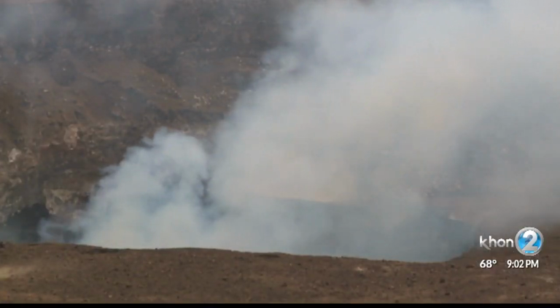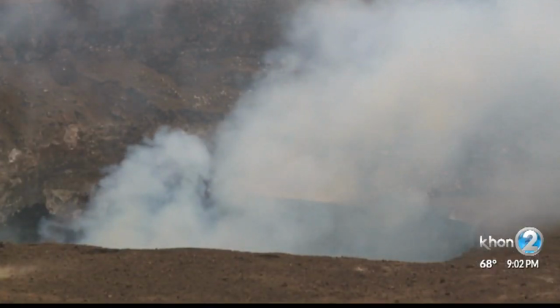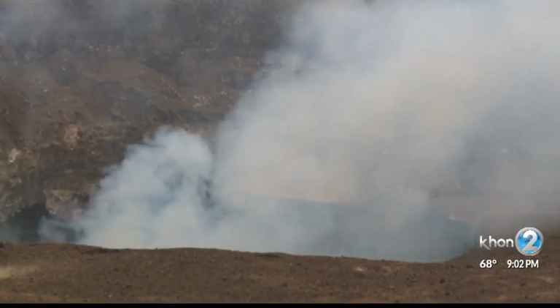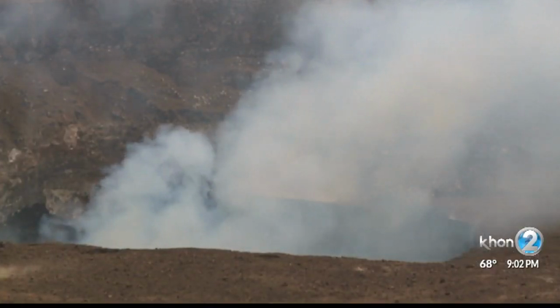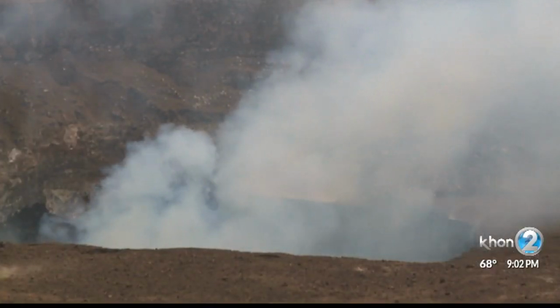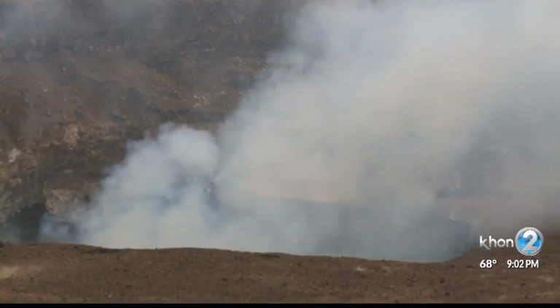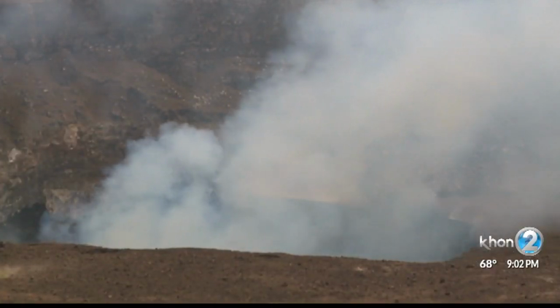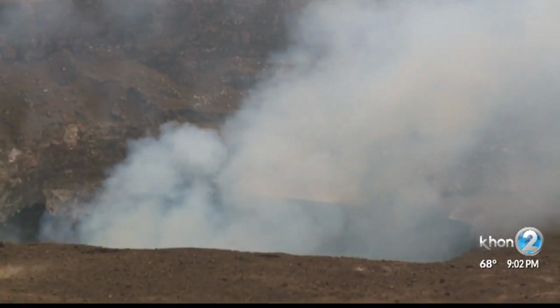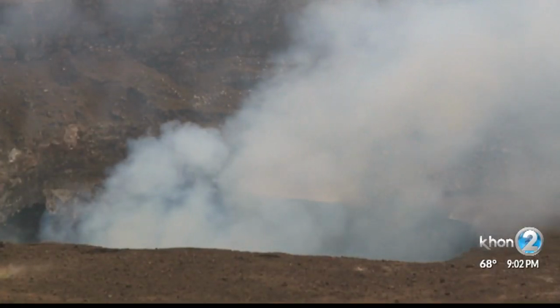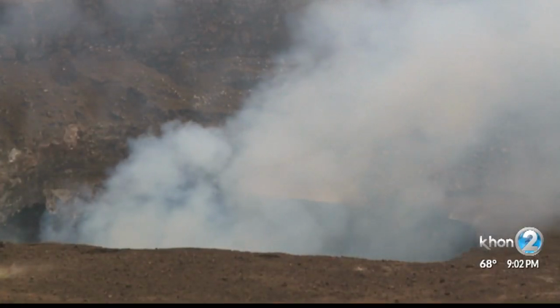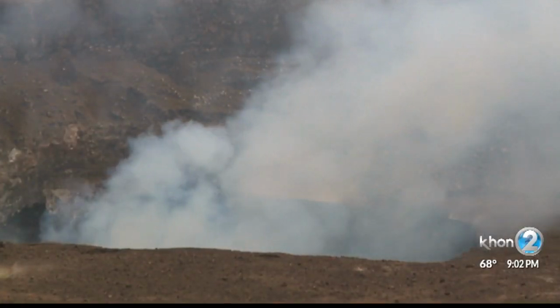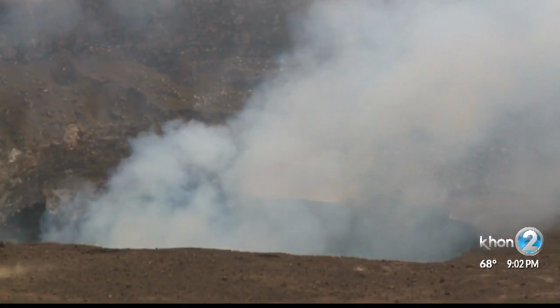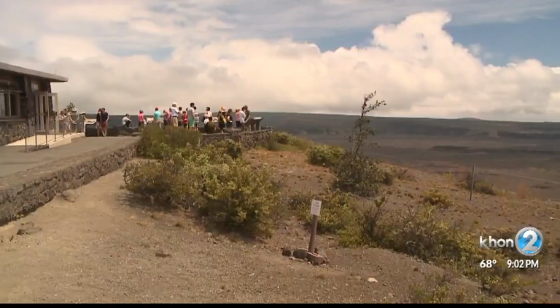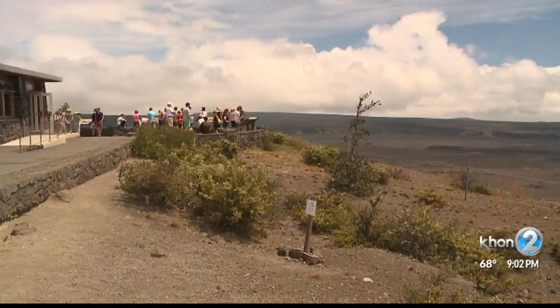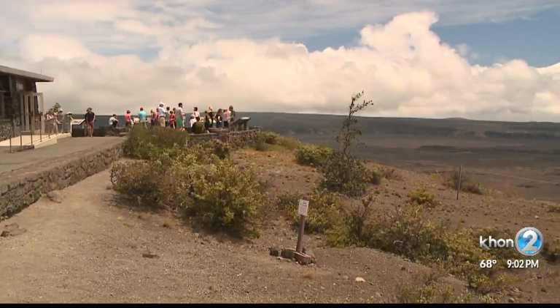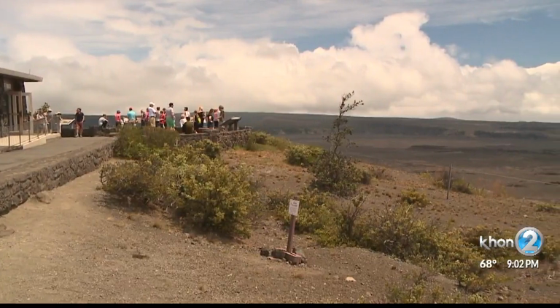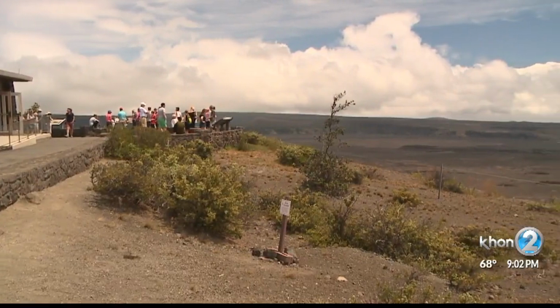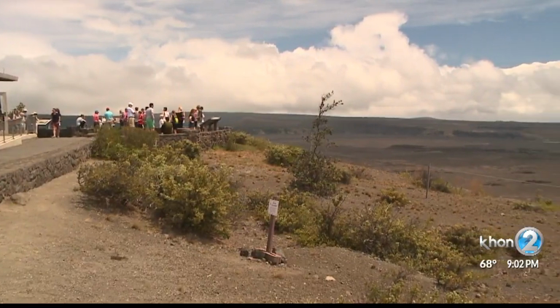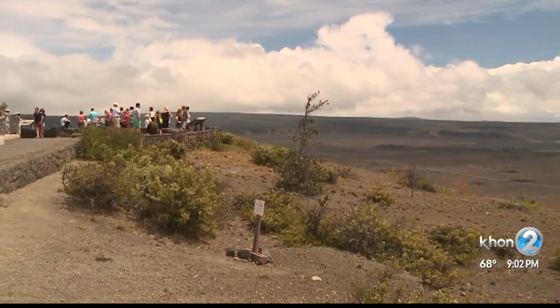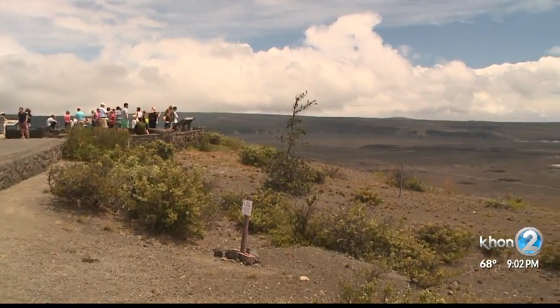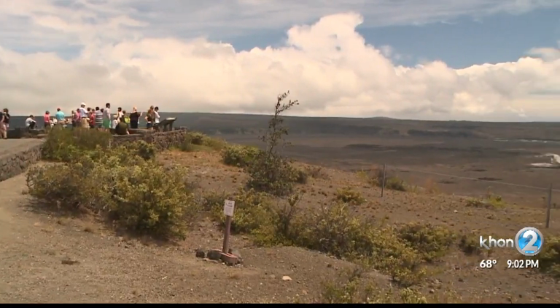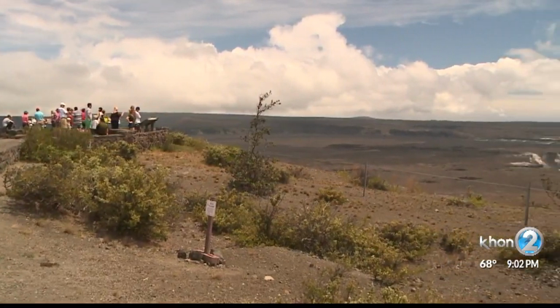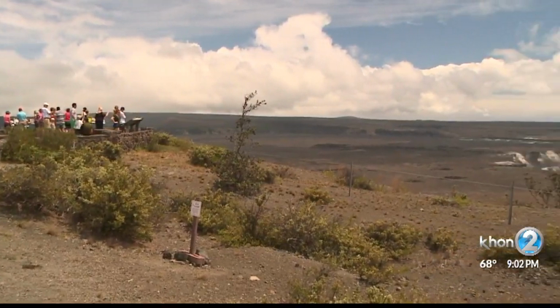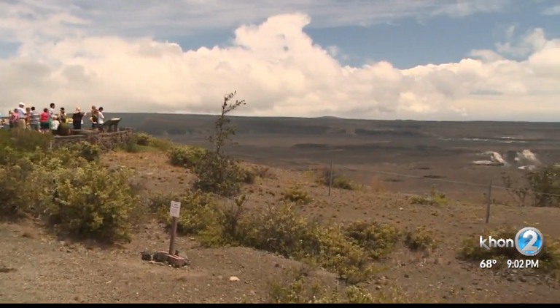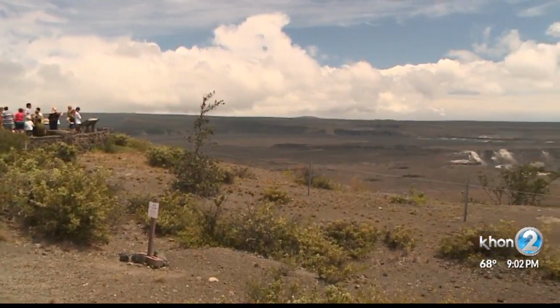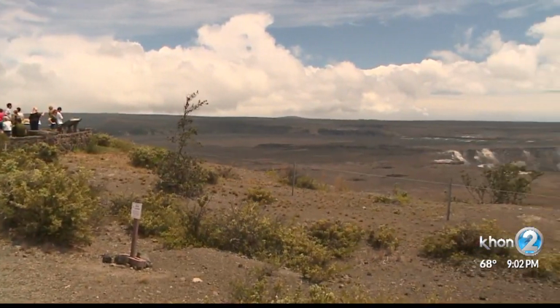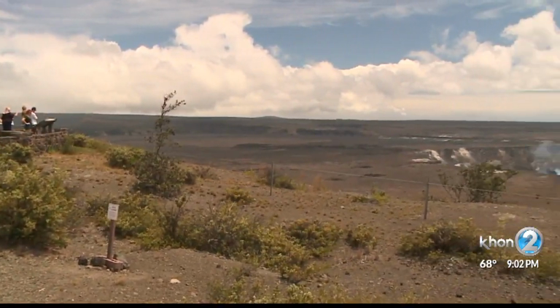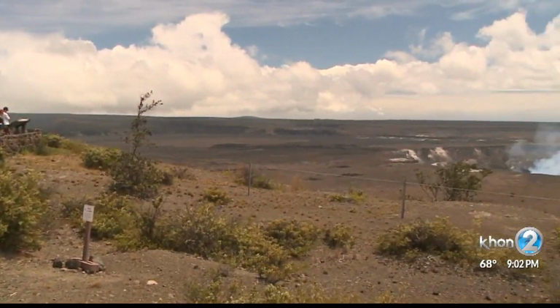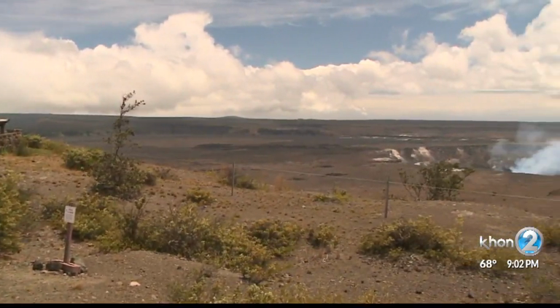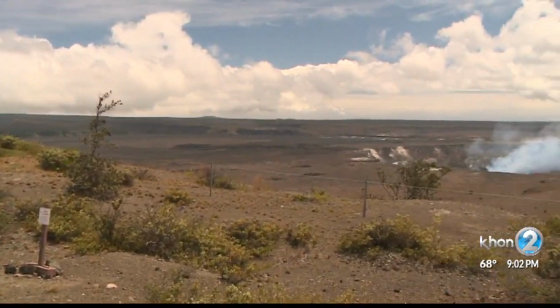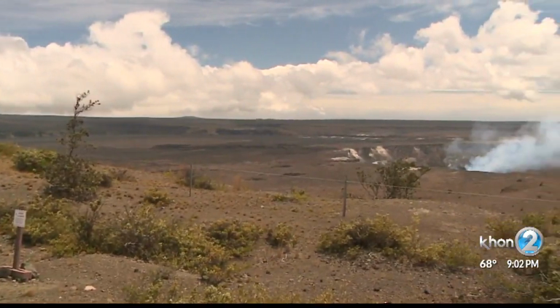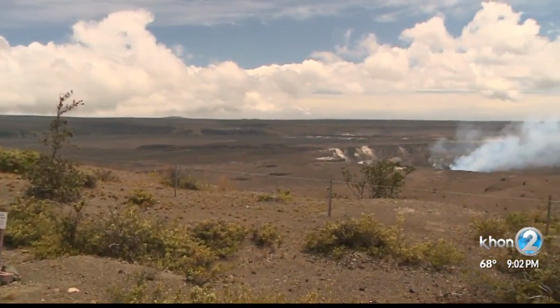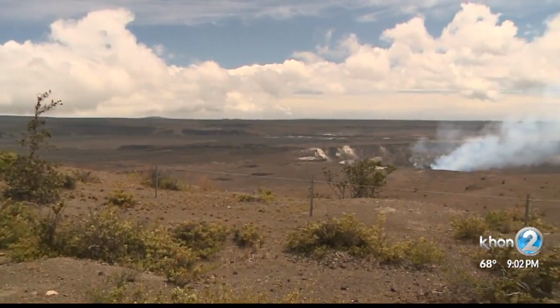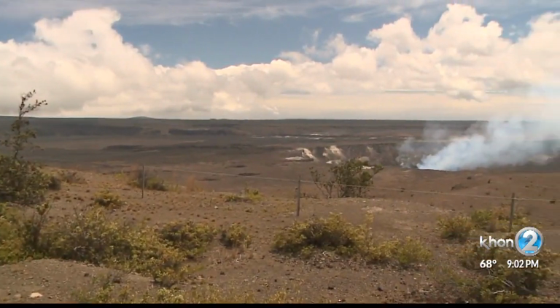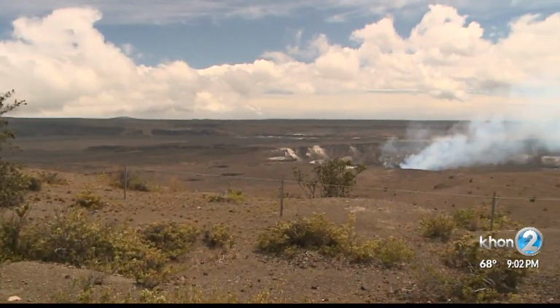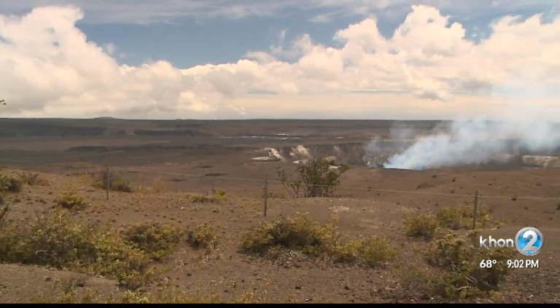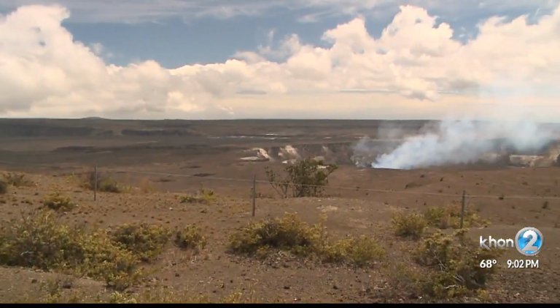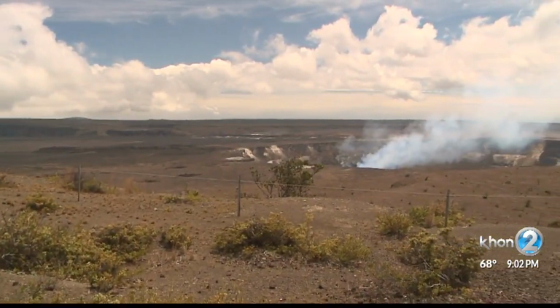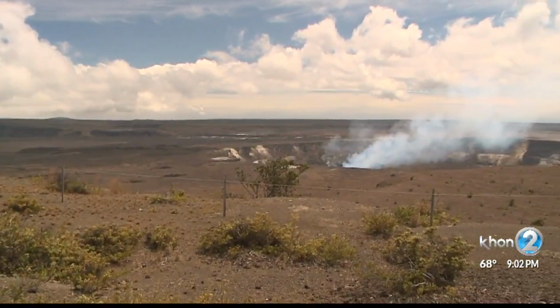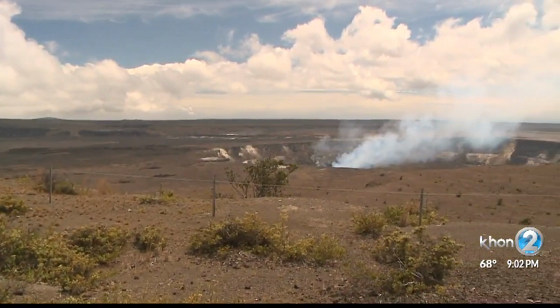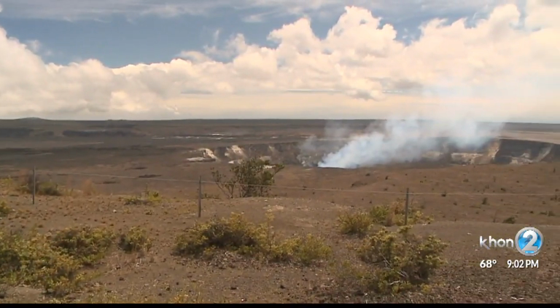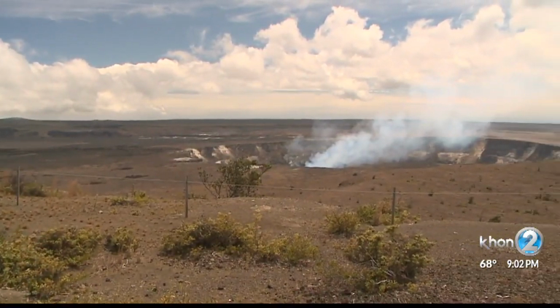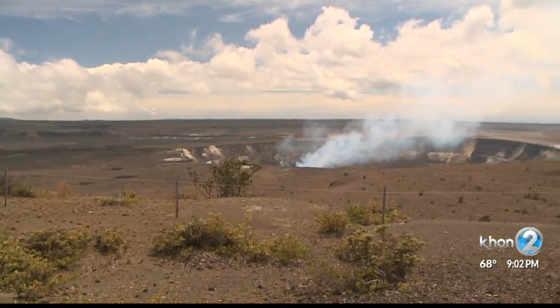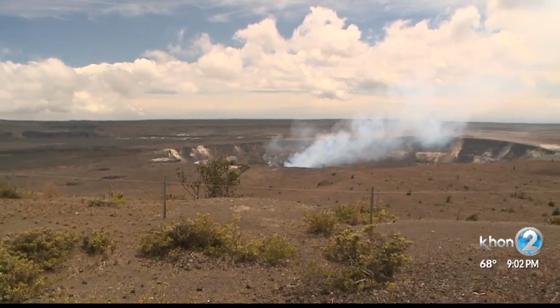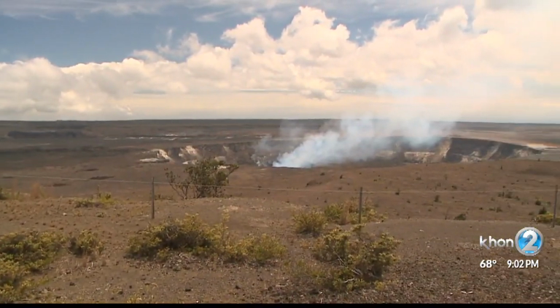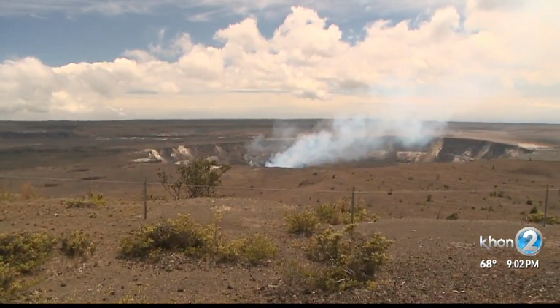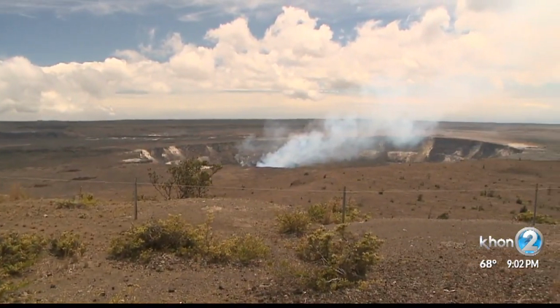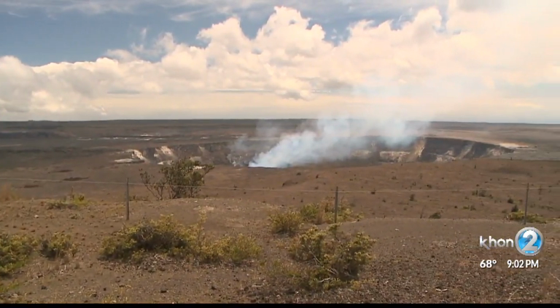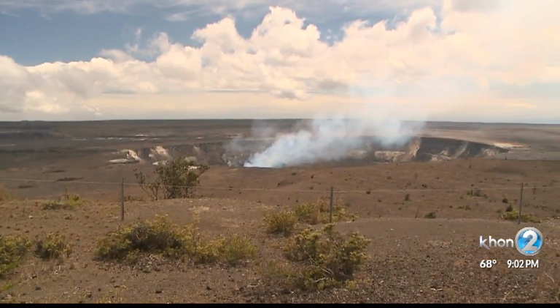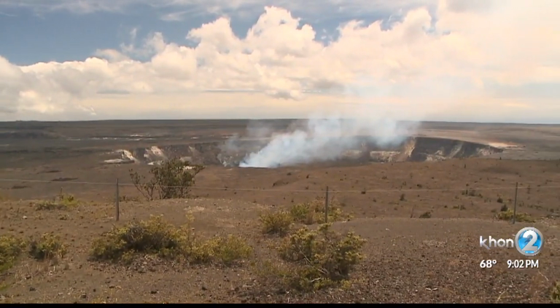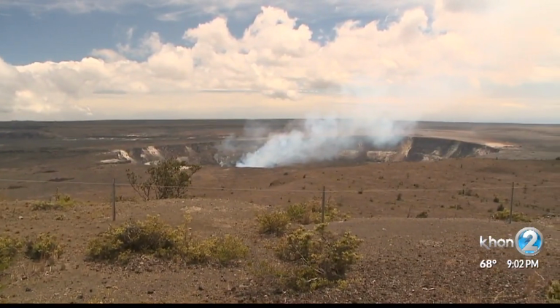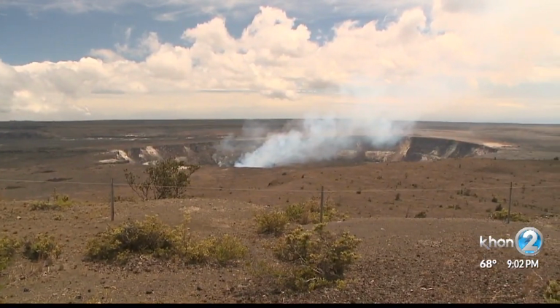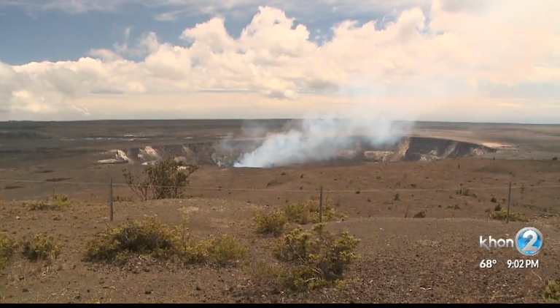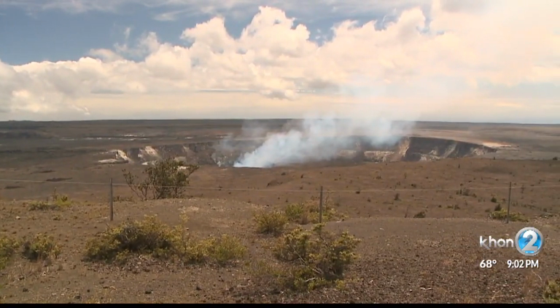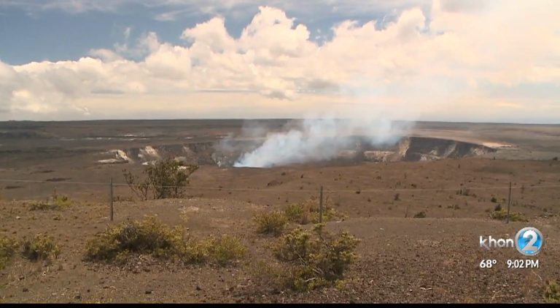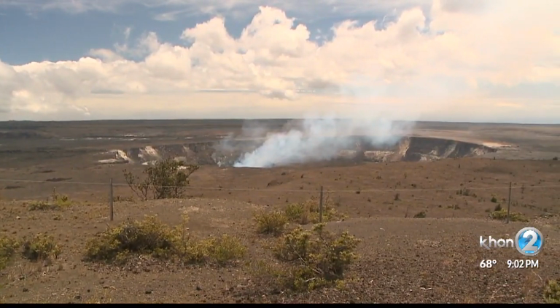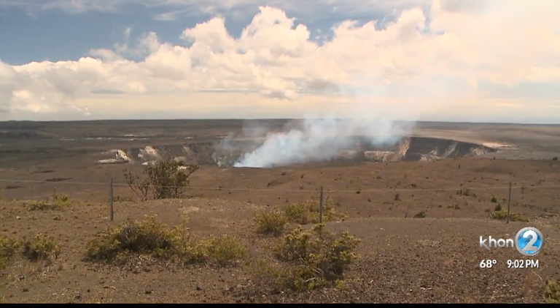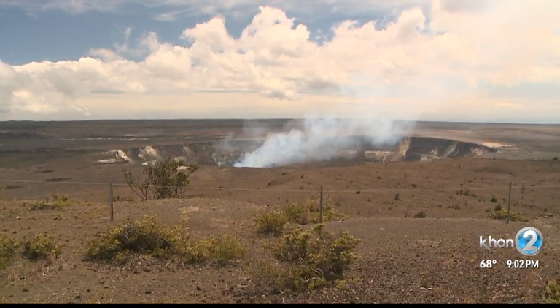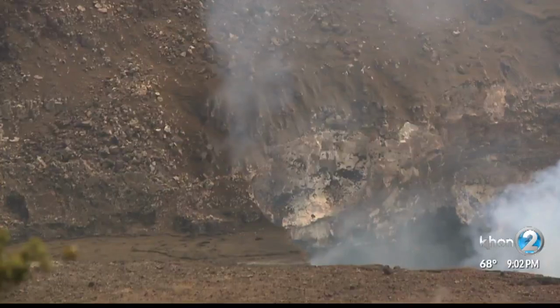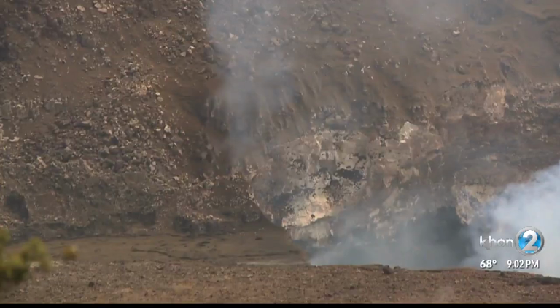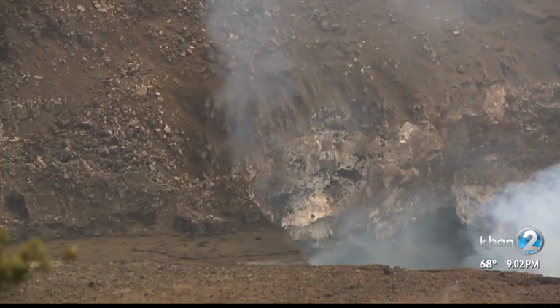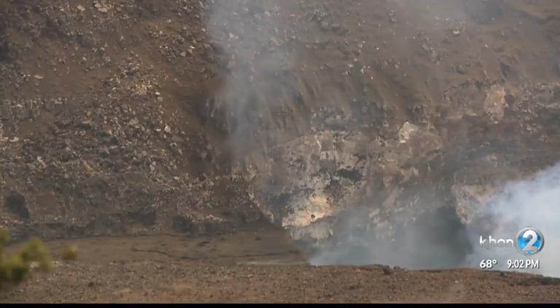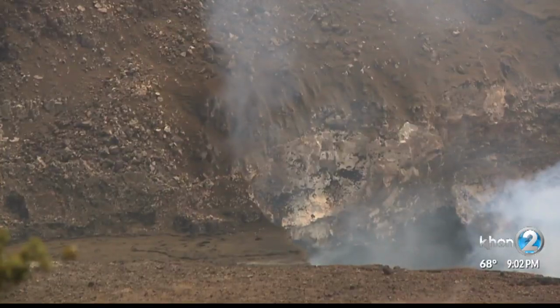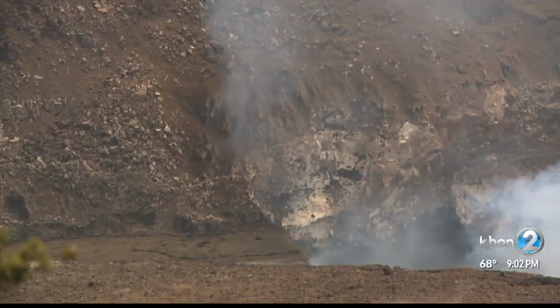She says if everything goes well, they may be free of little fire ants in two years. Kimberly Speakman, KHON 2 News.